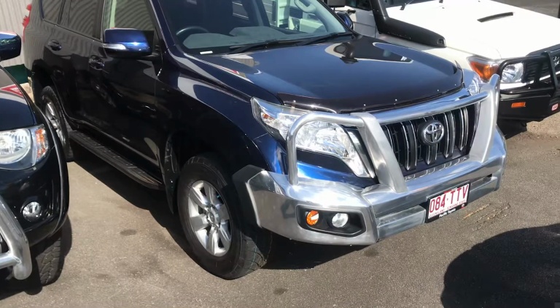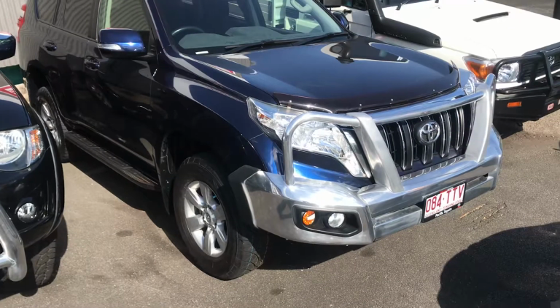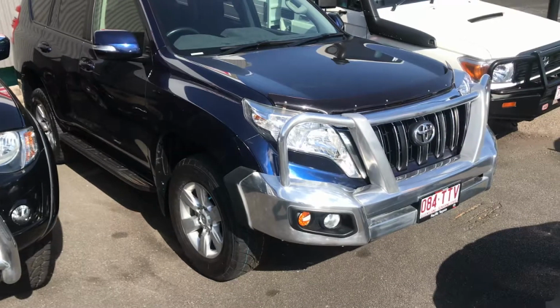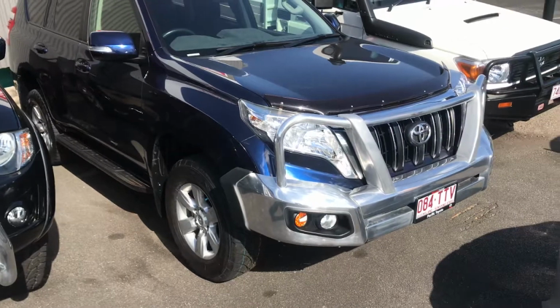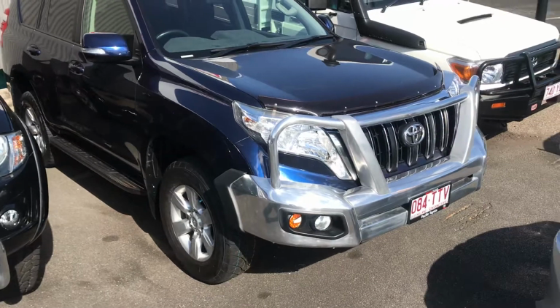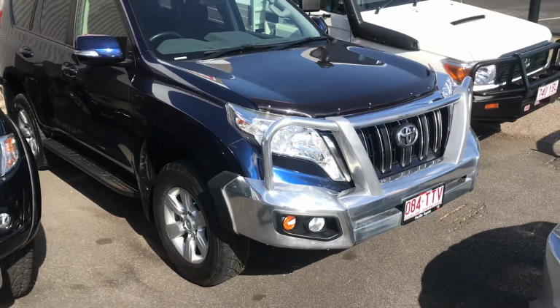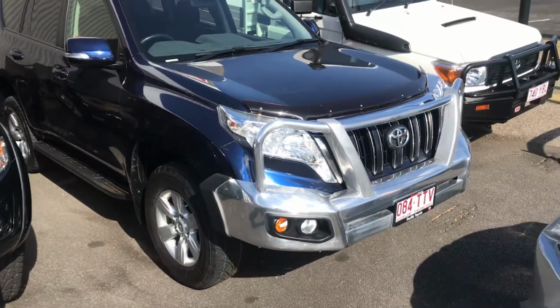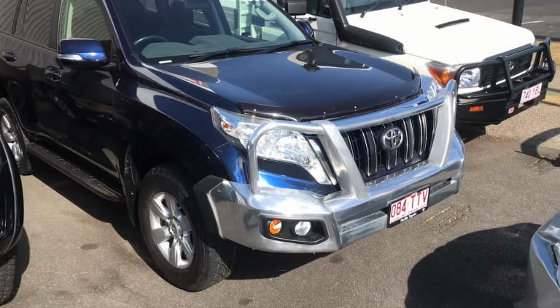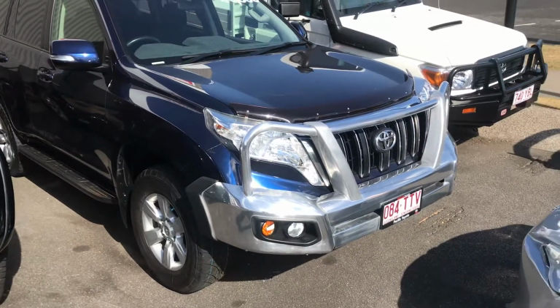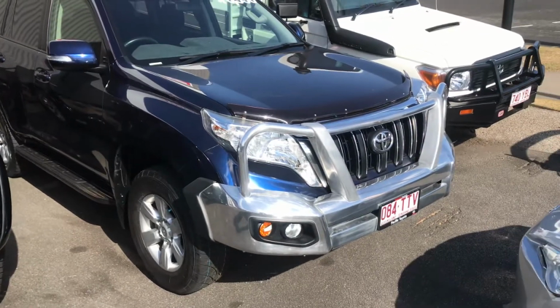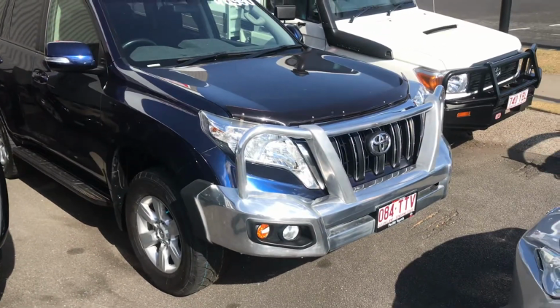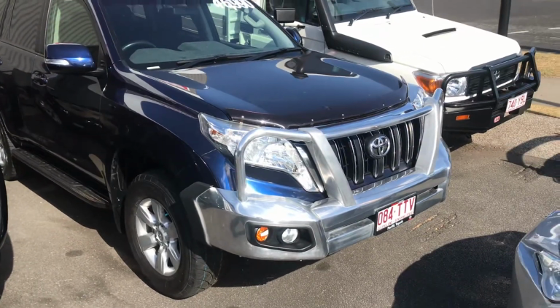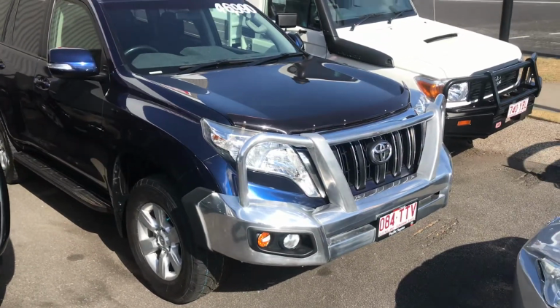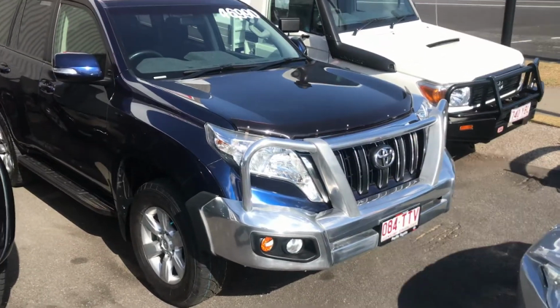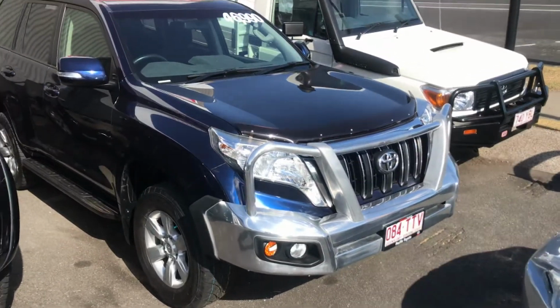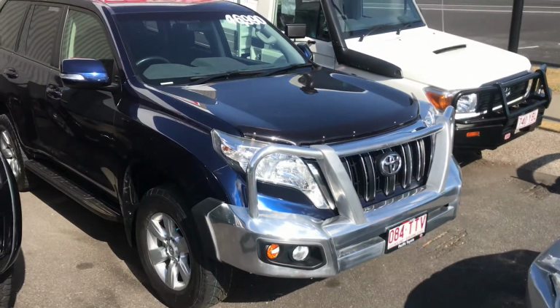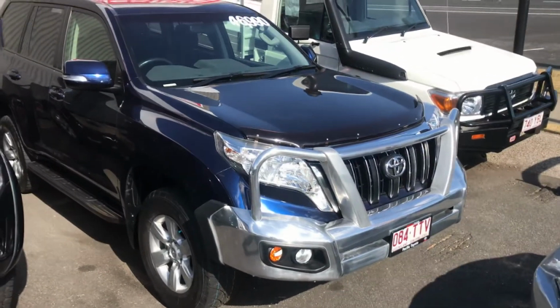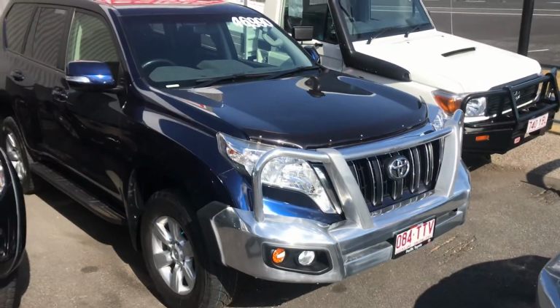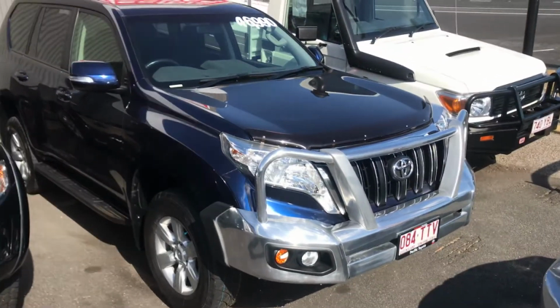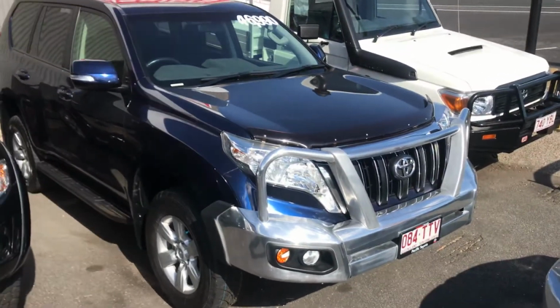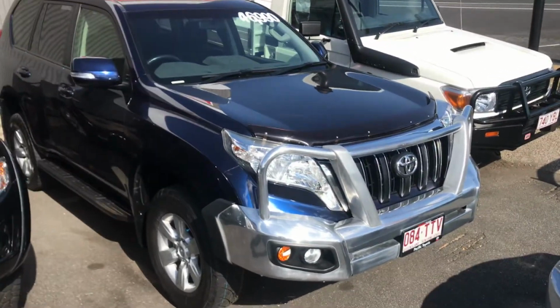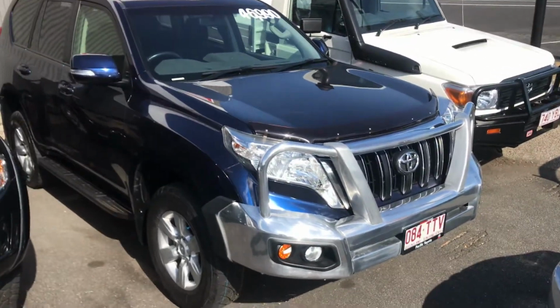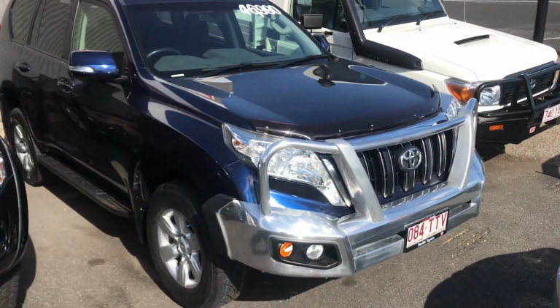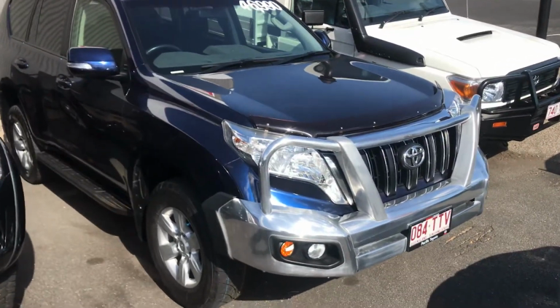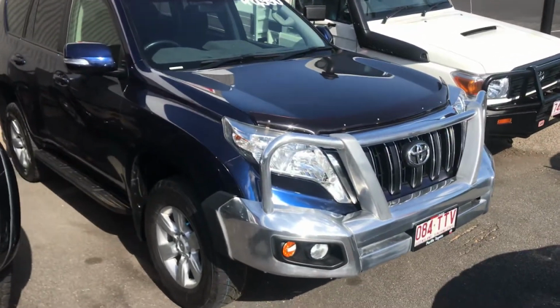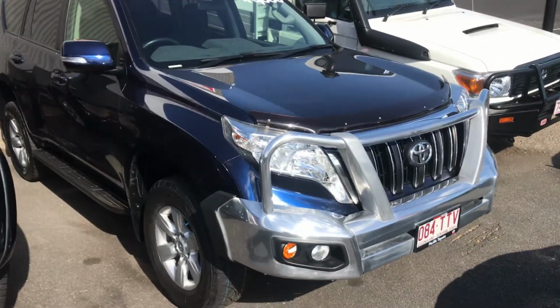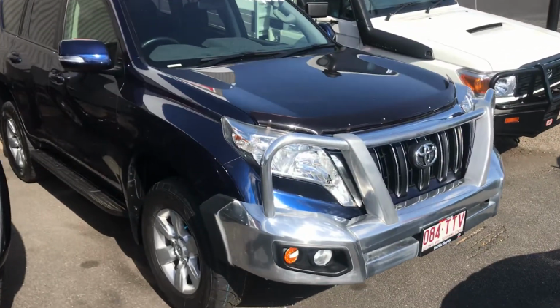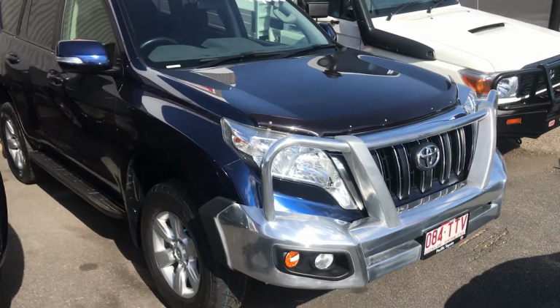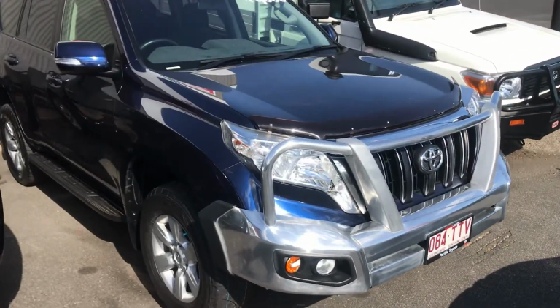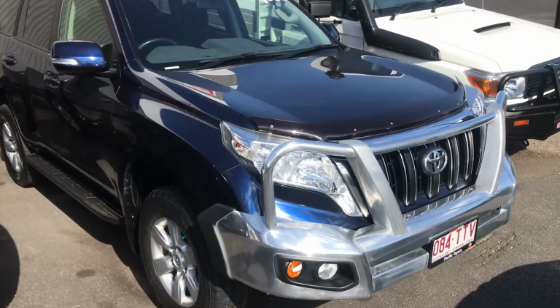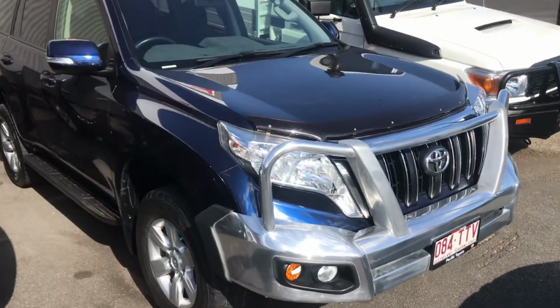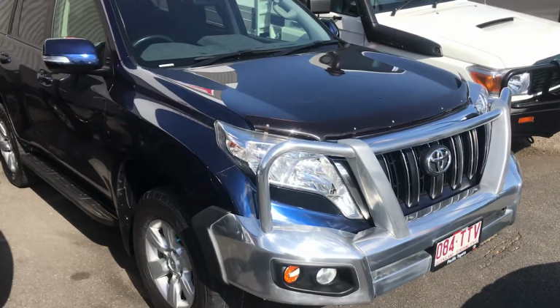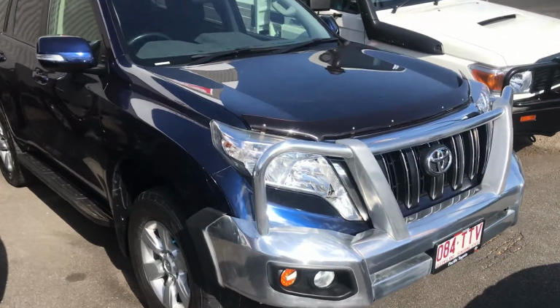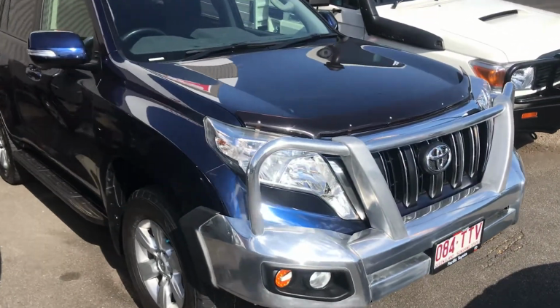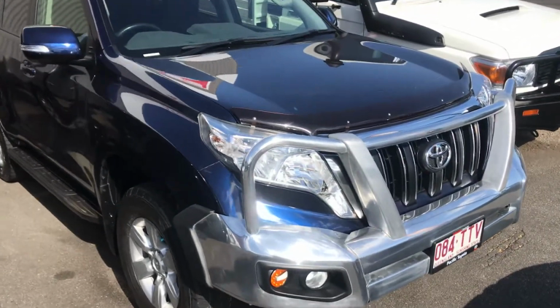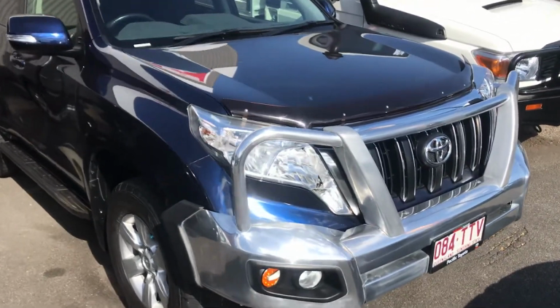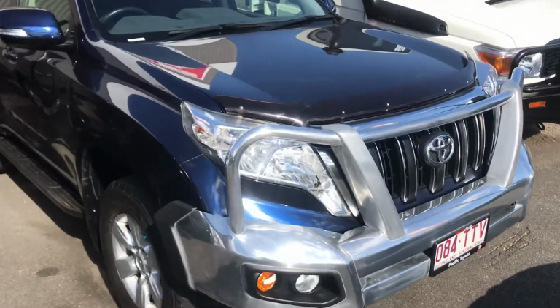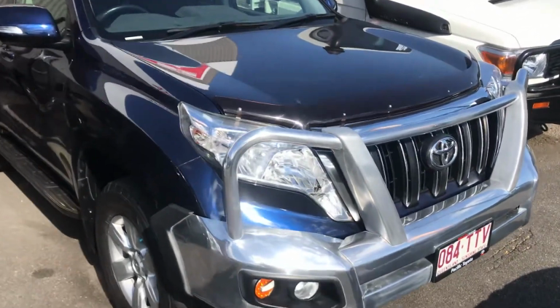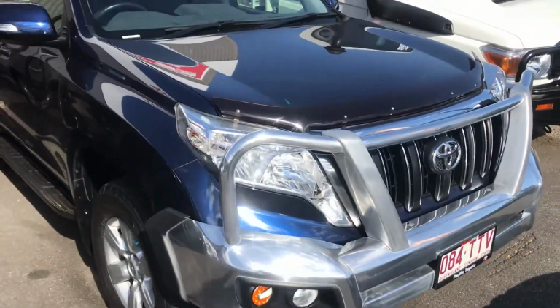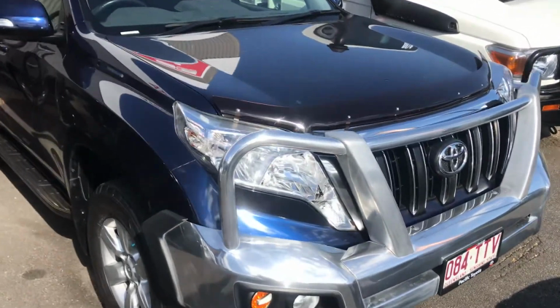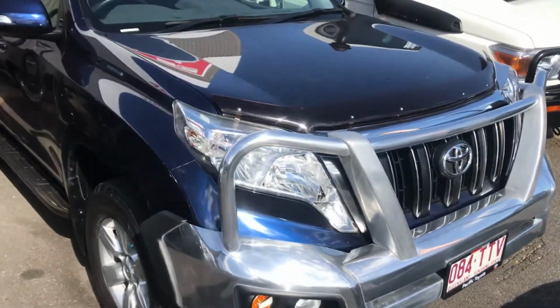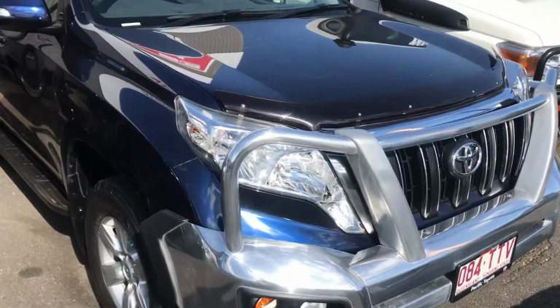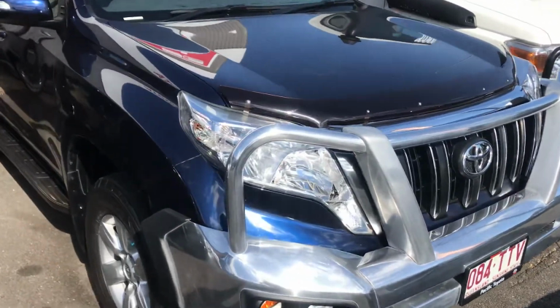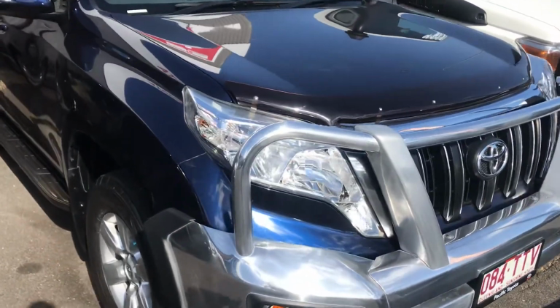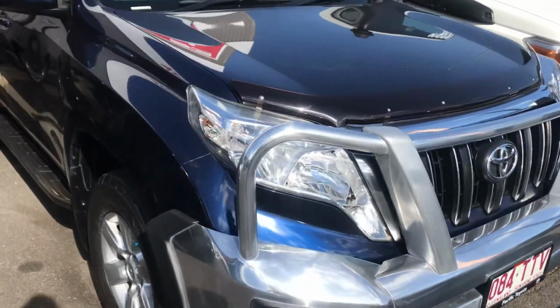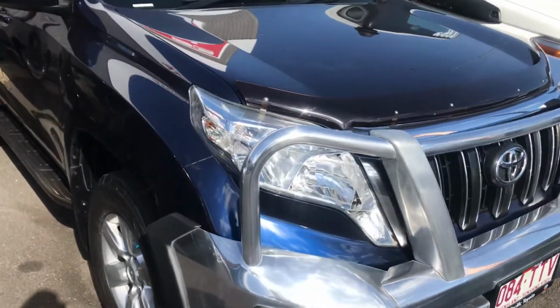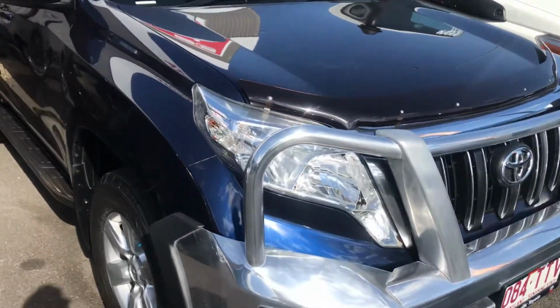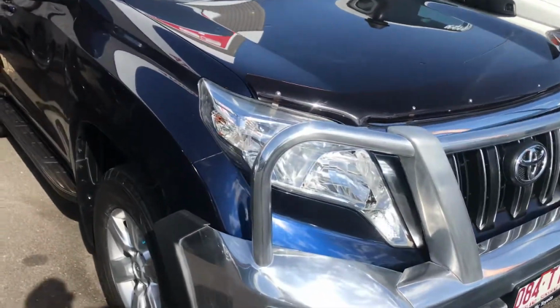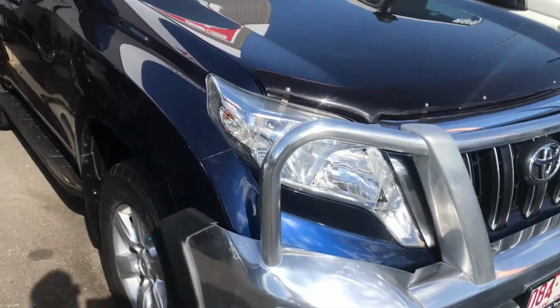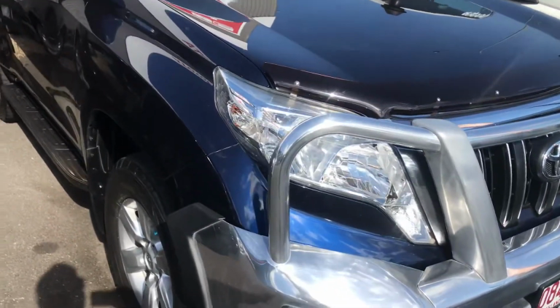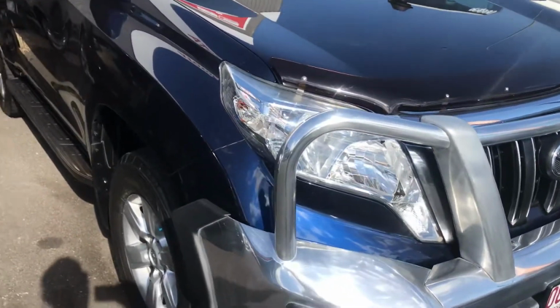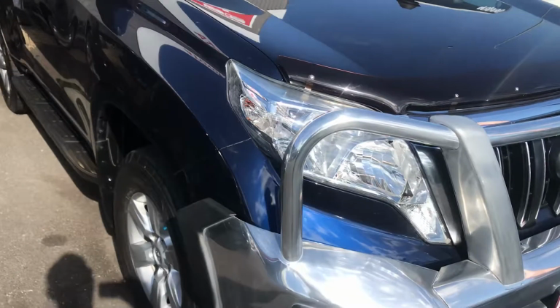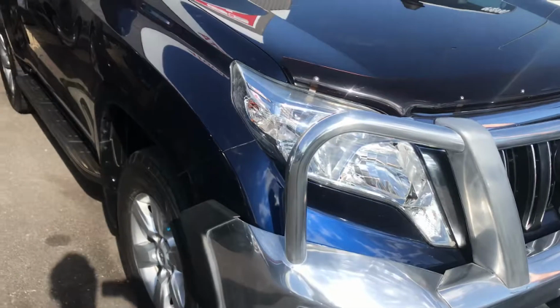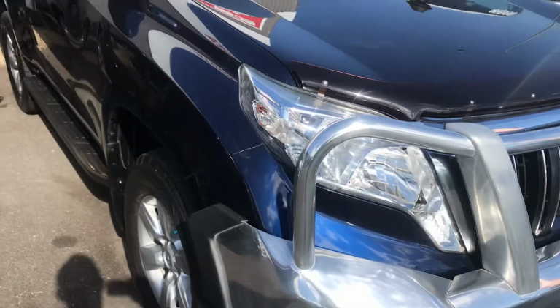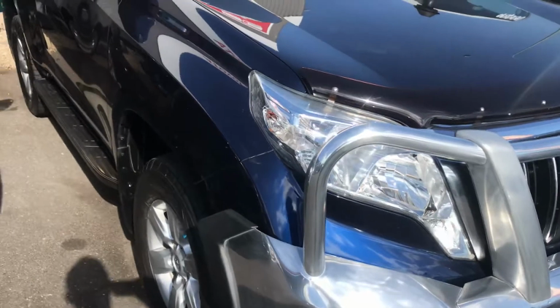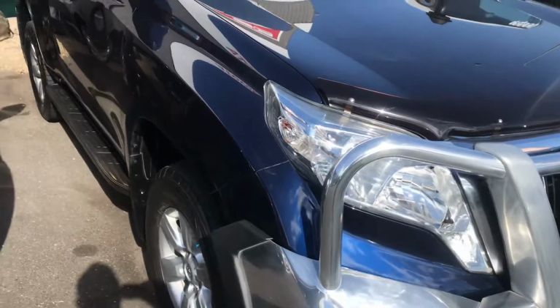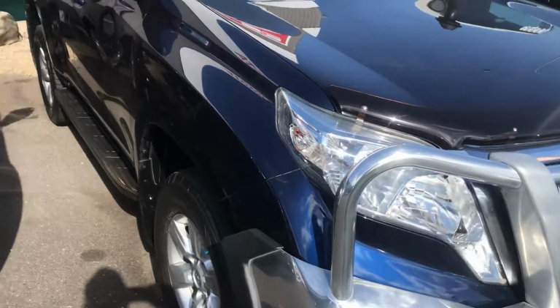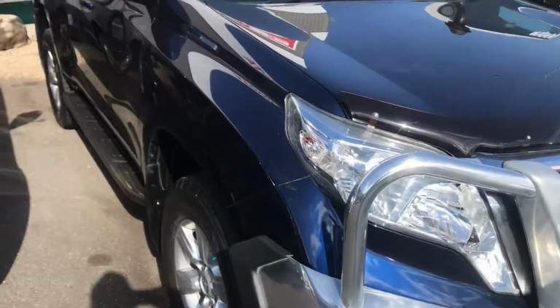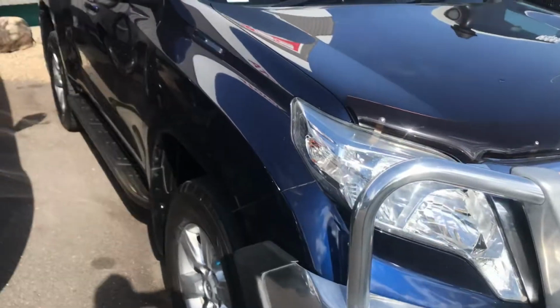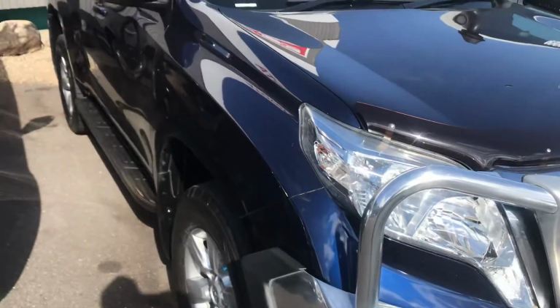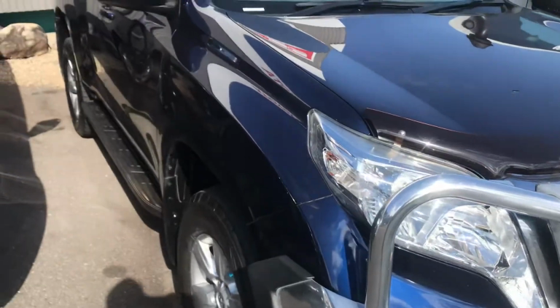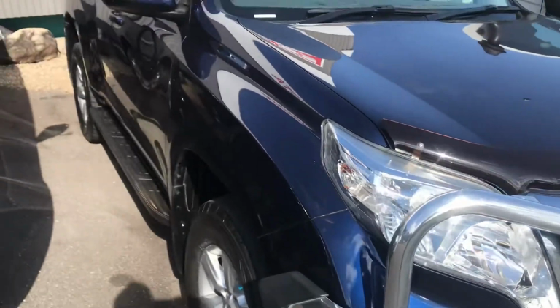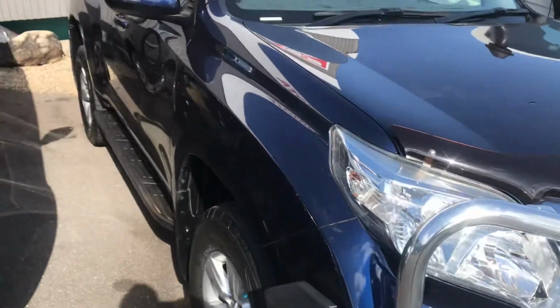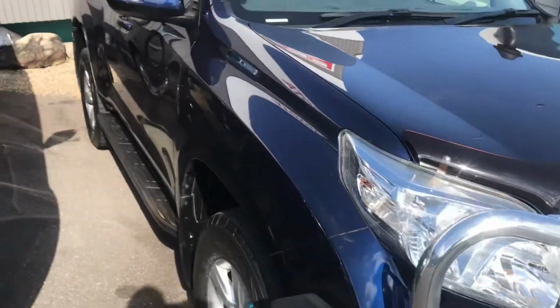We have the only servicing here at Pacific Prado, so if you want to know anything about it, you can ring them and they'll be able to show you all of it.